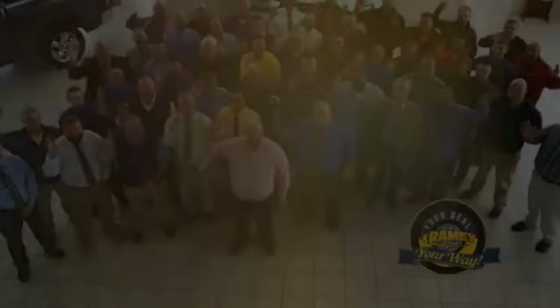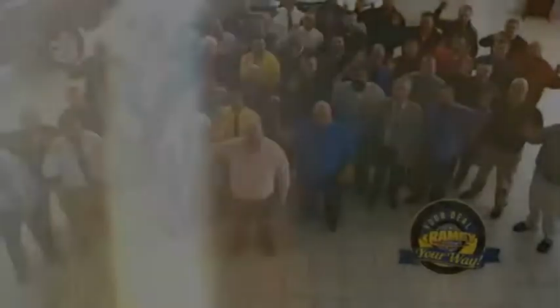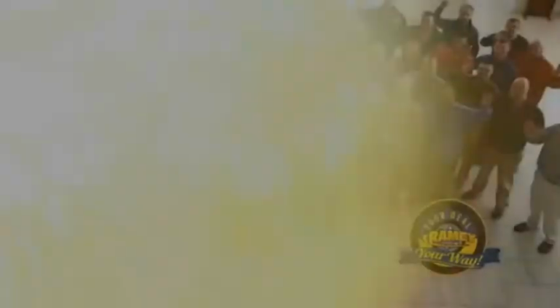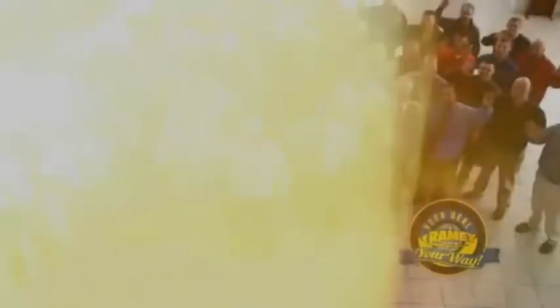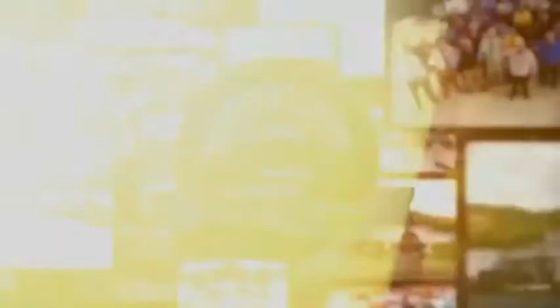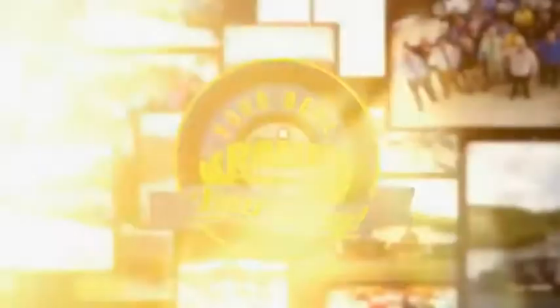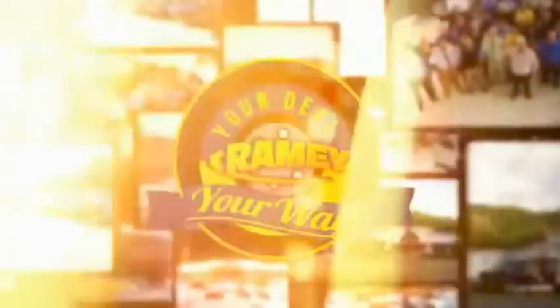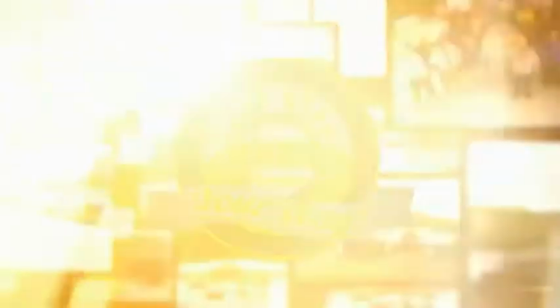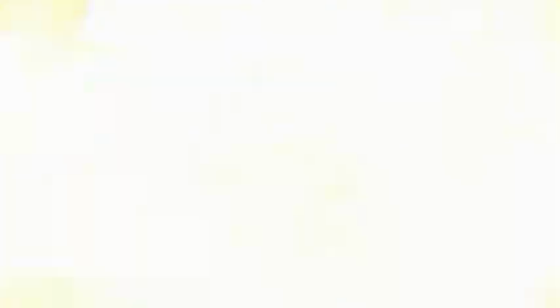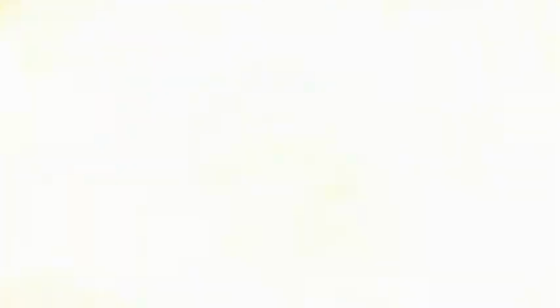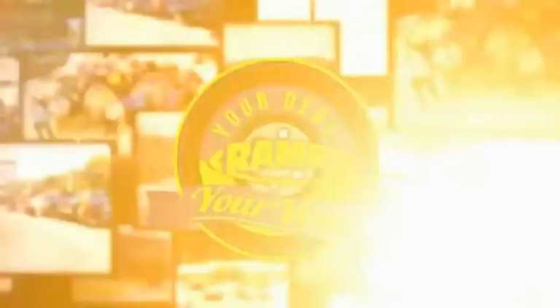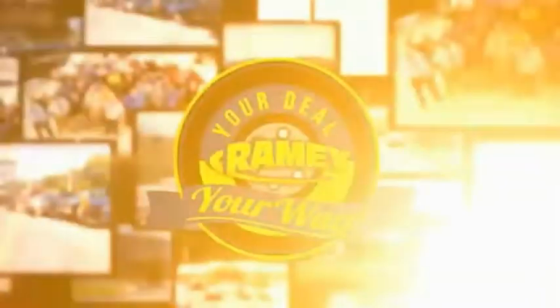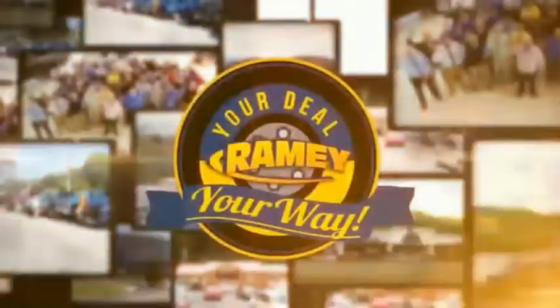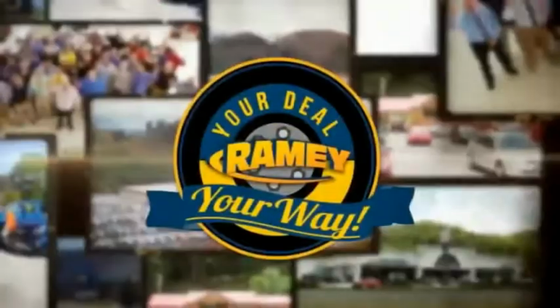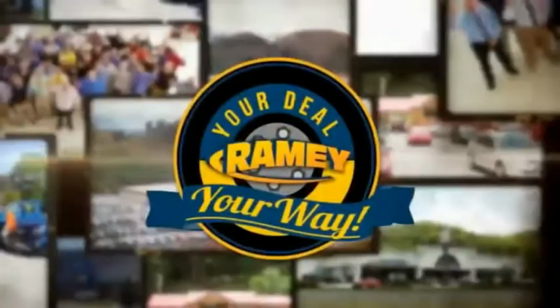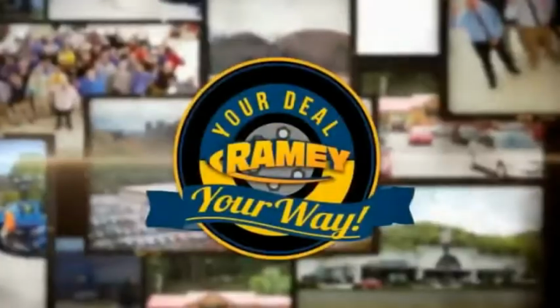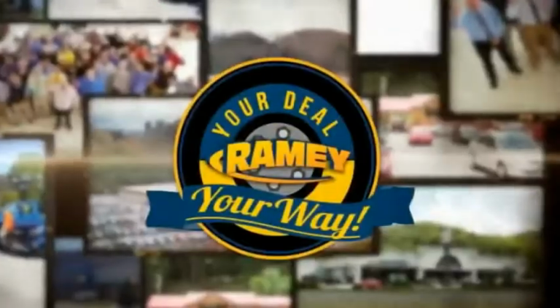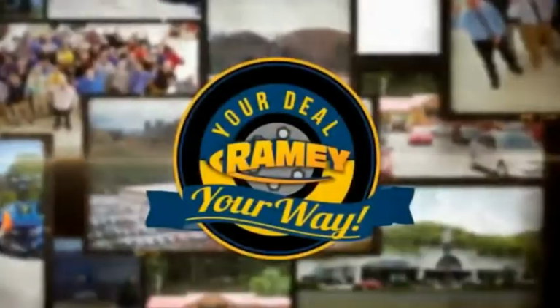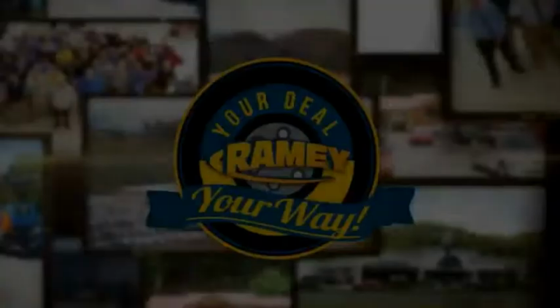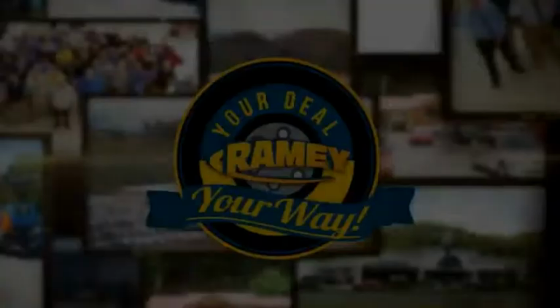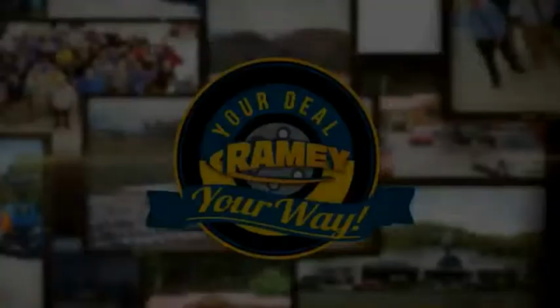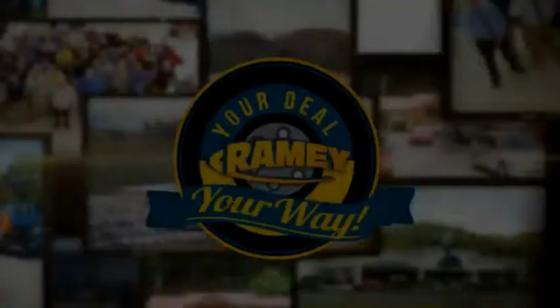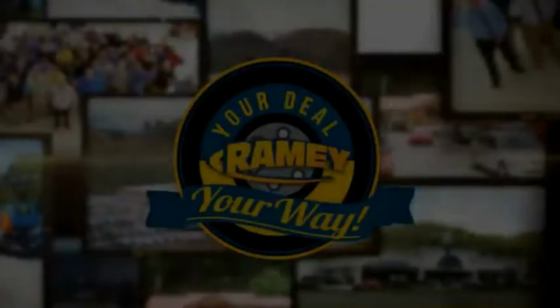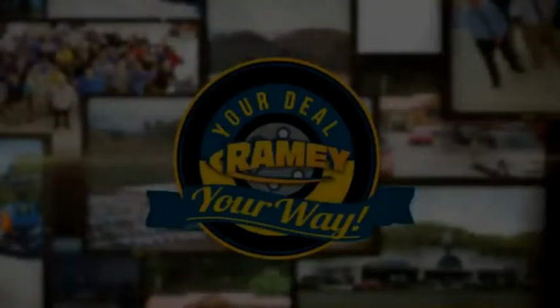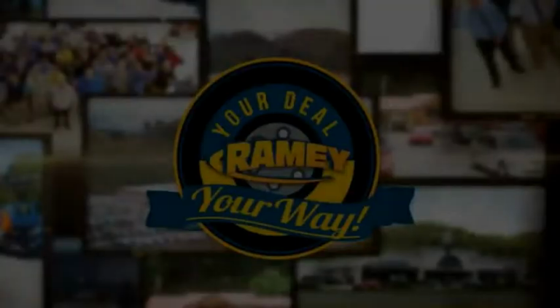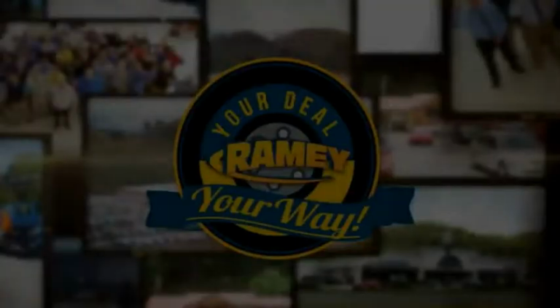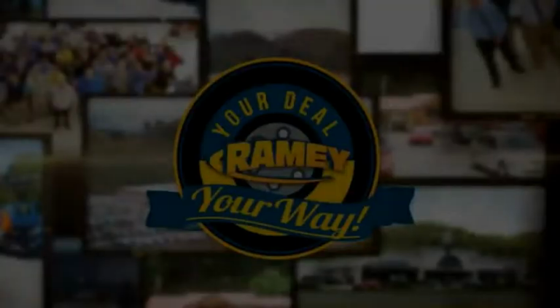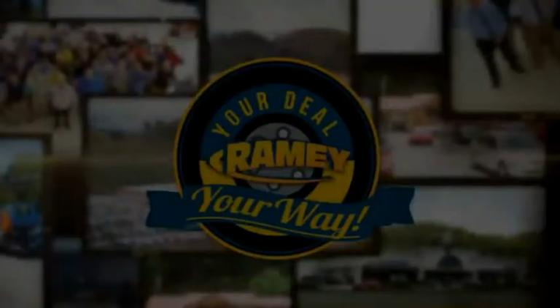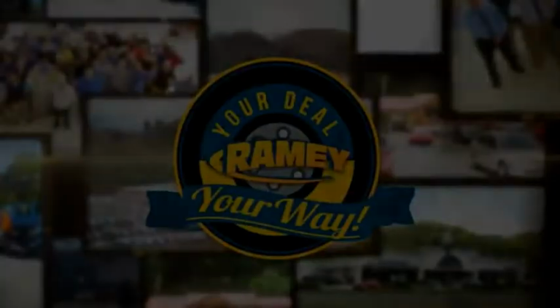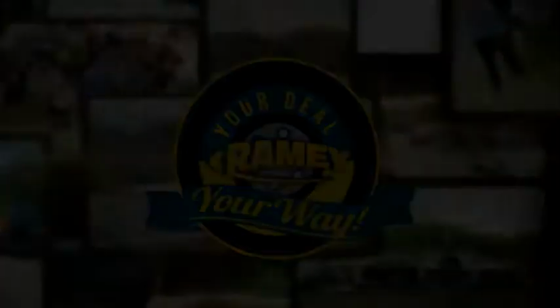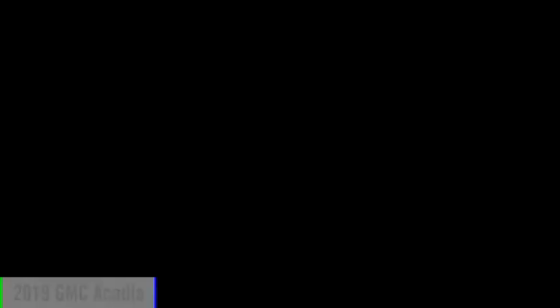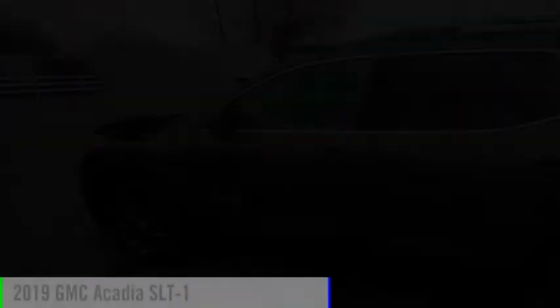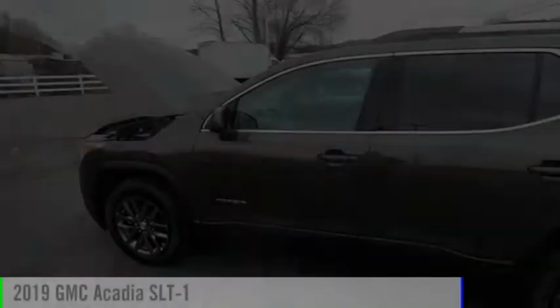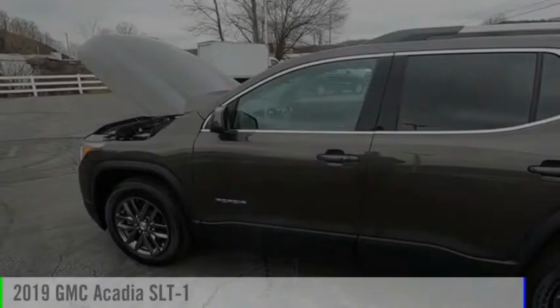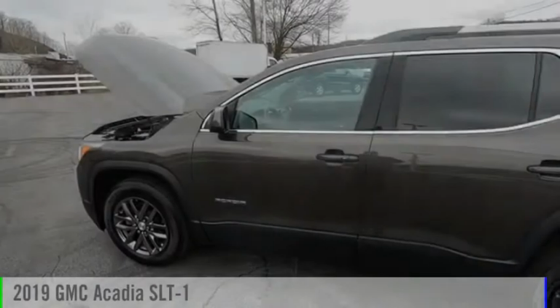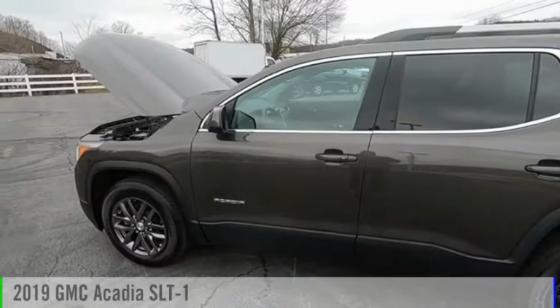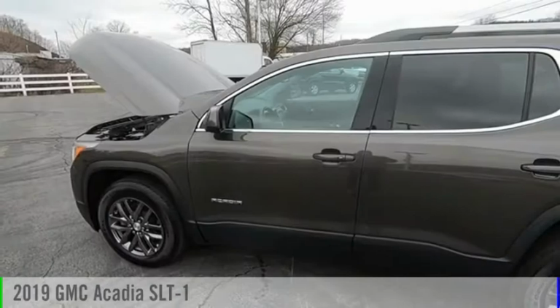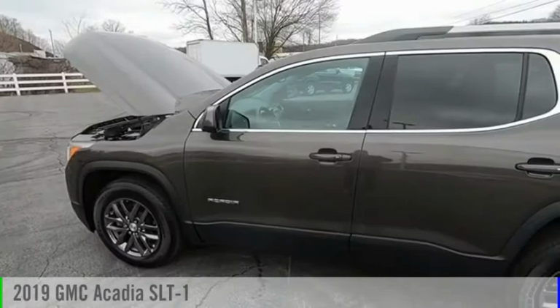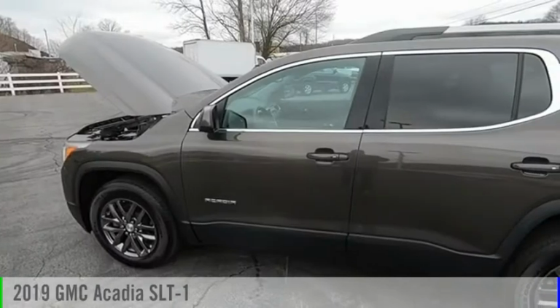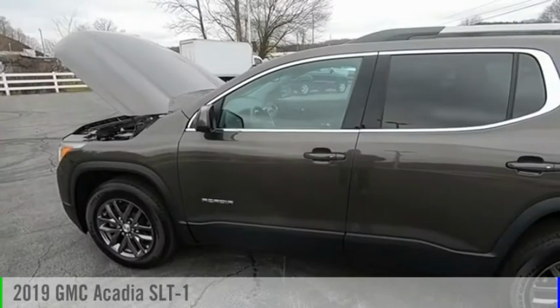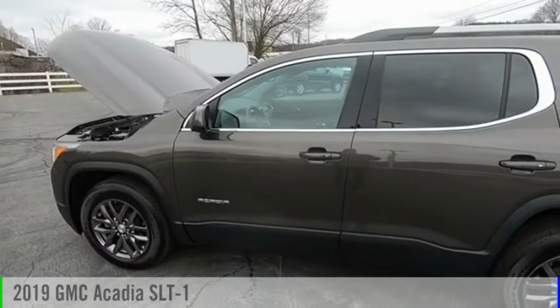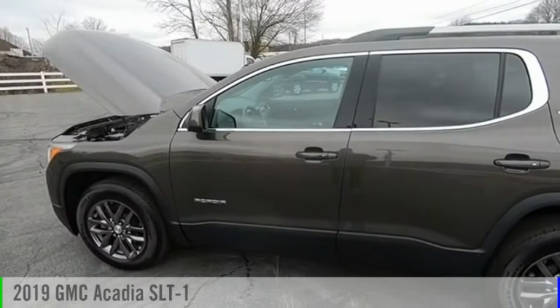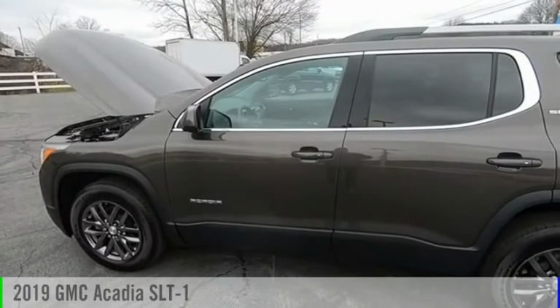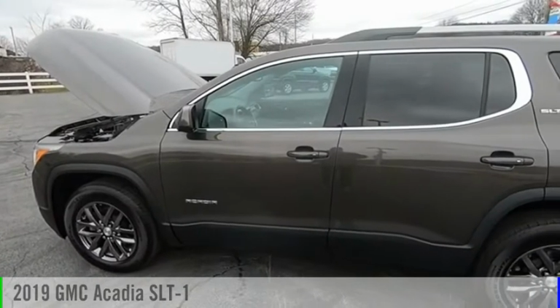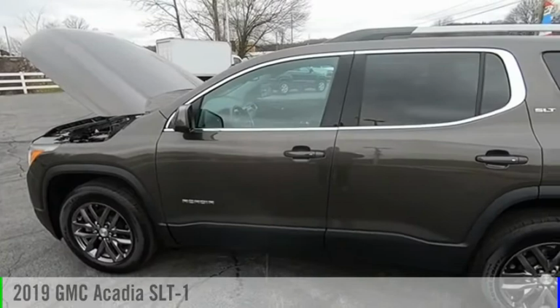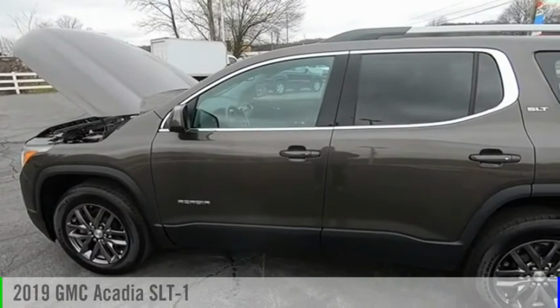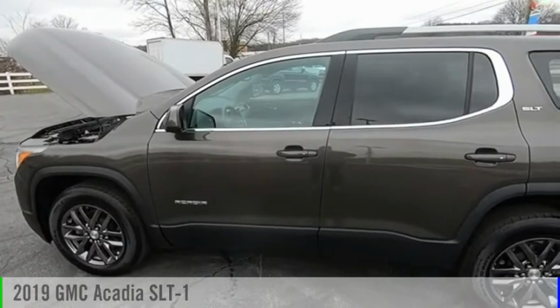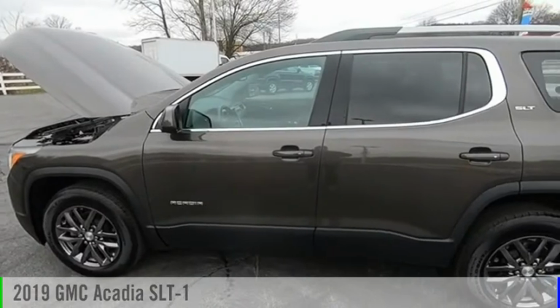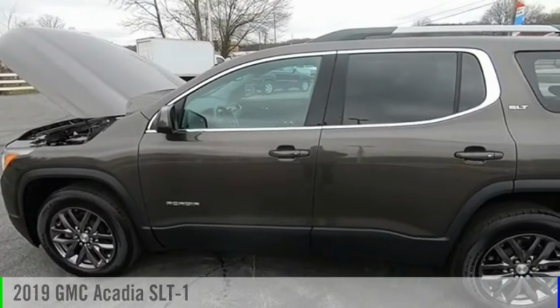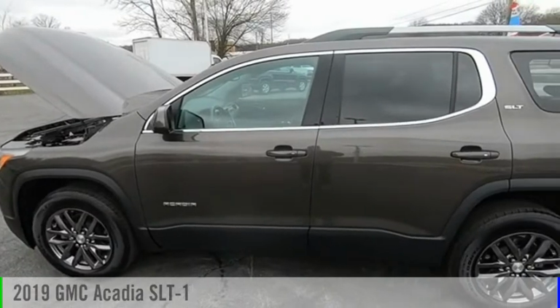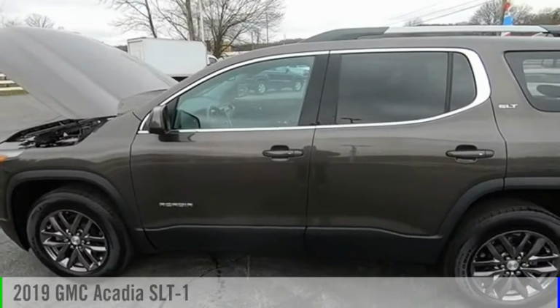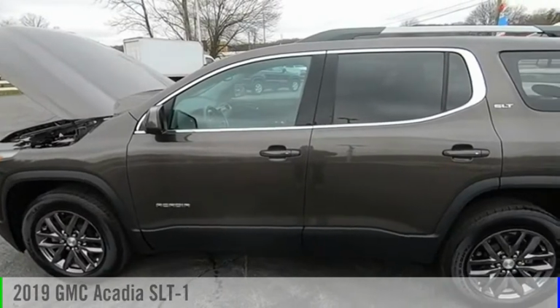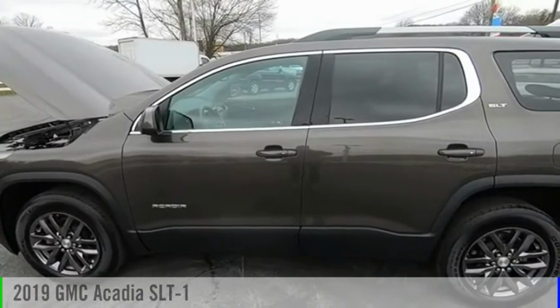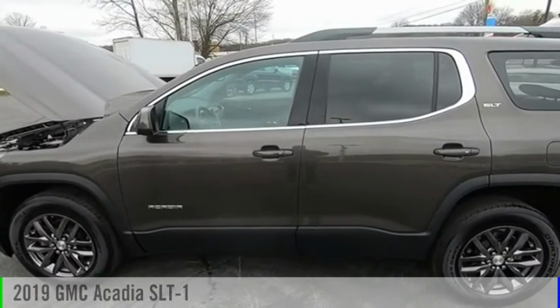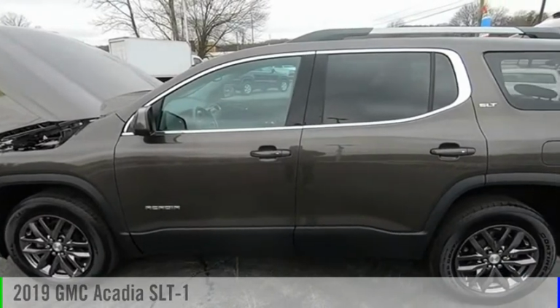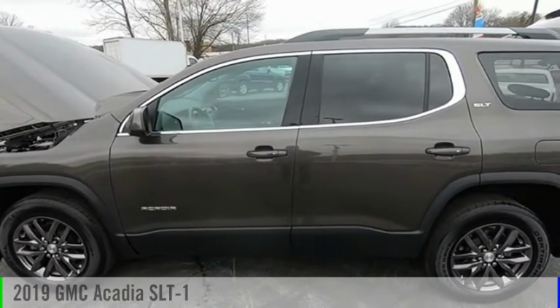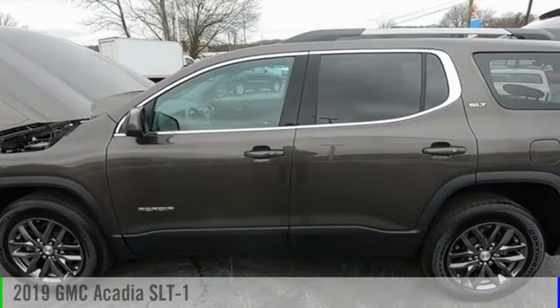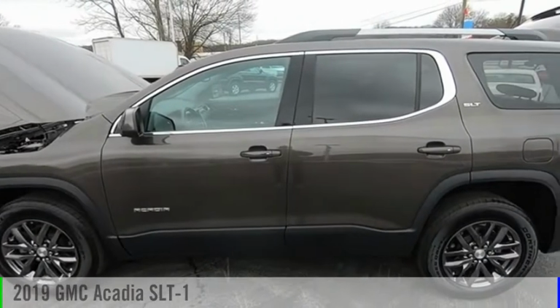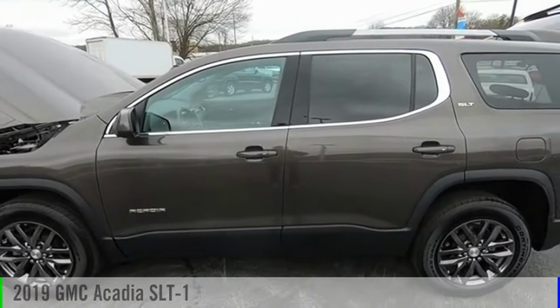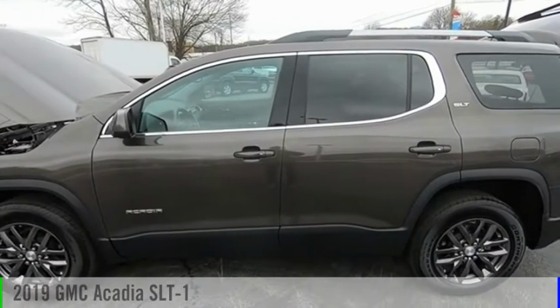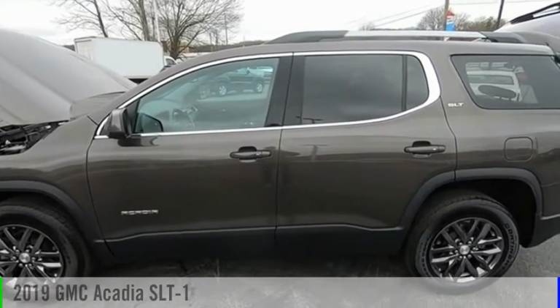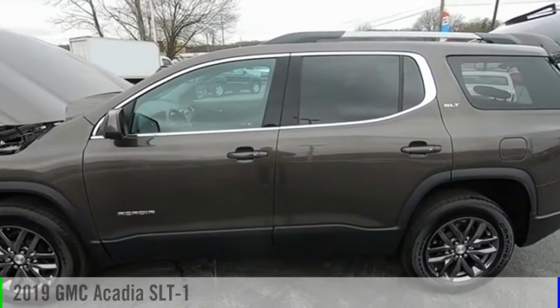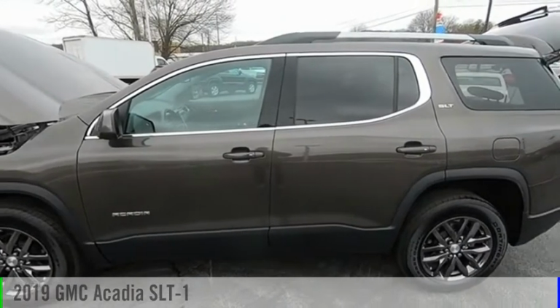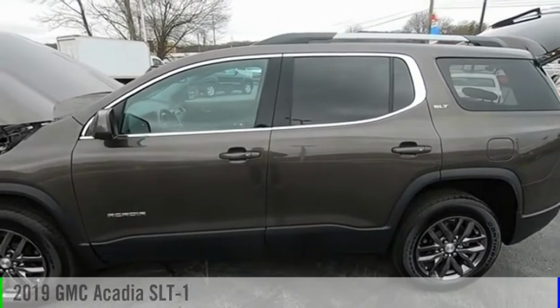Amy, it's your deal, your way. Come test drive the 2019 Acadia.